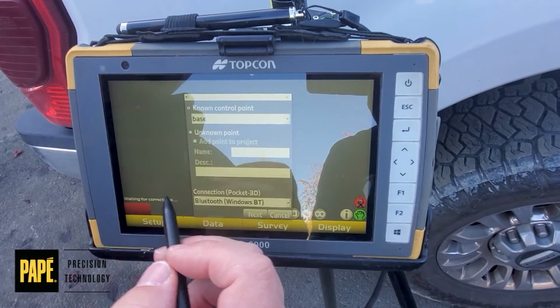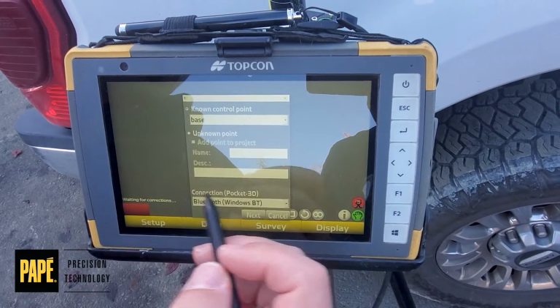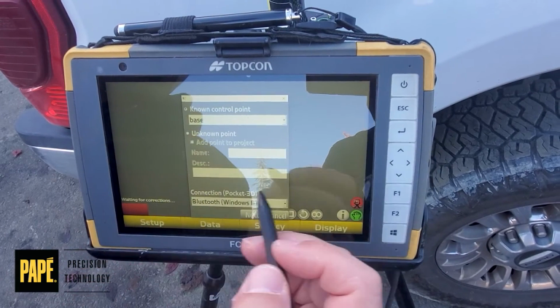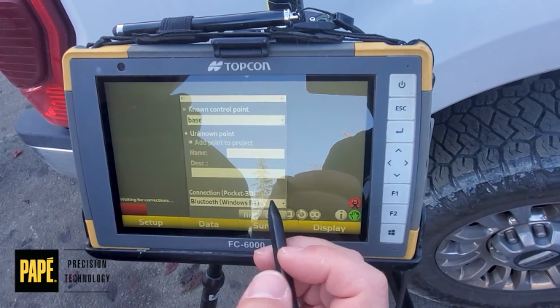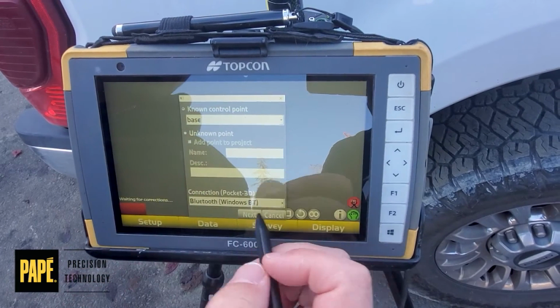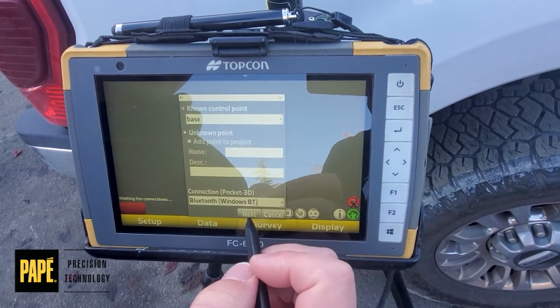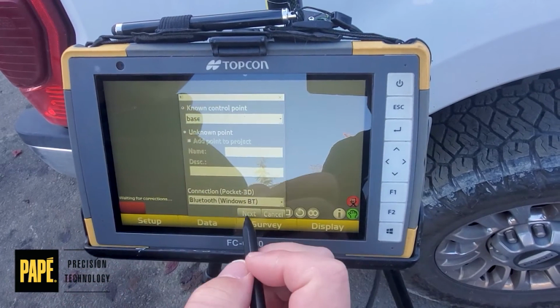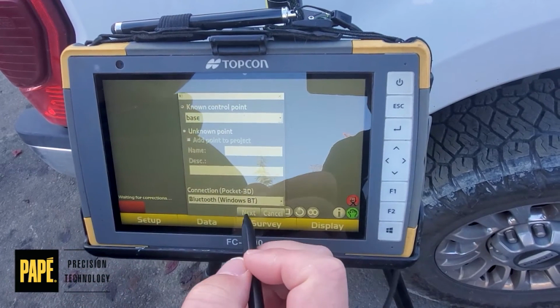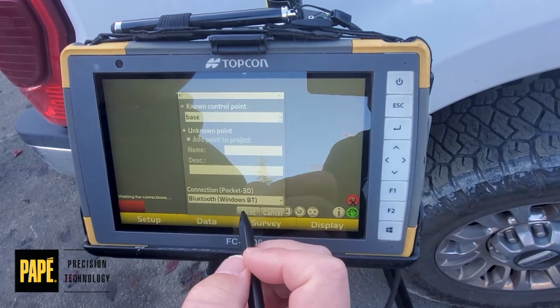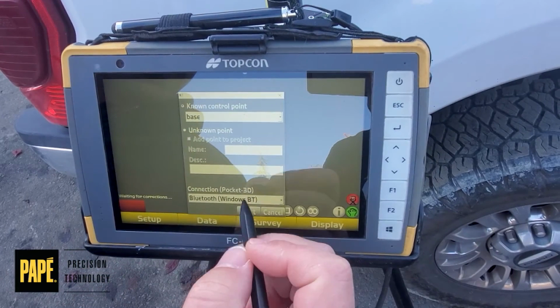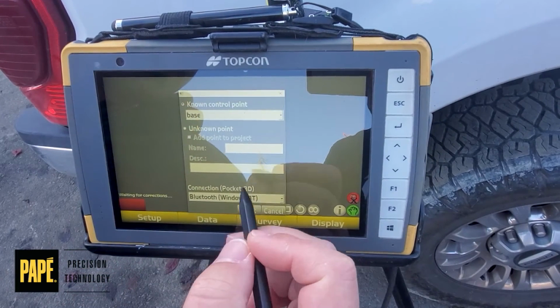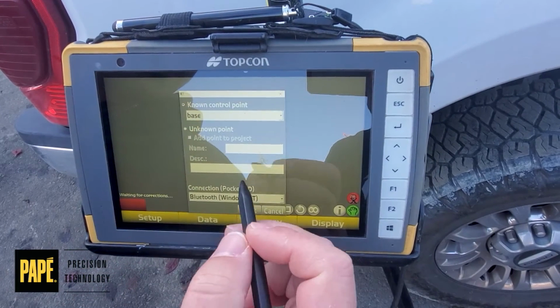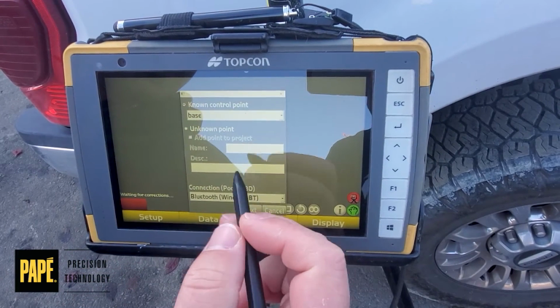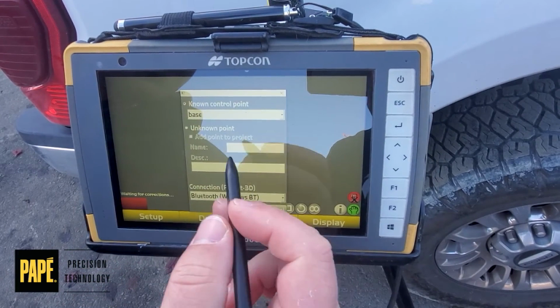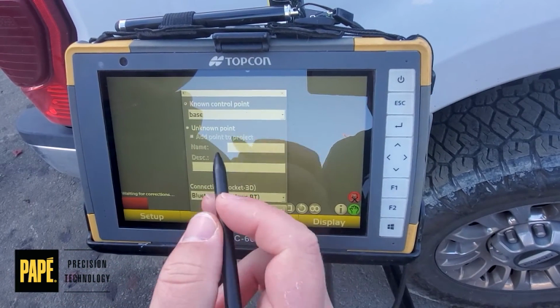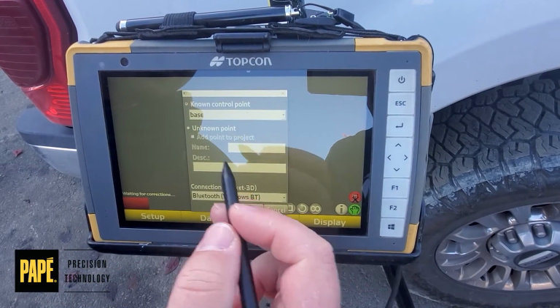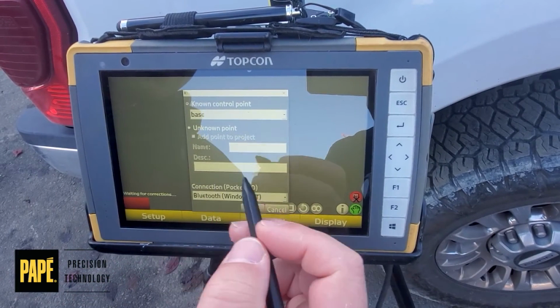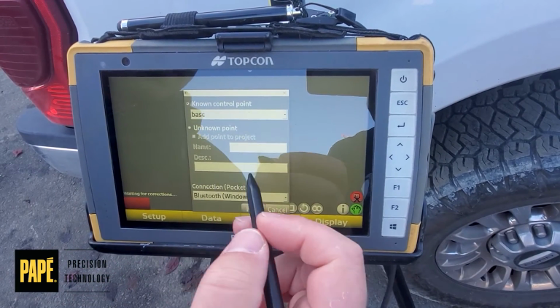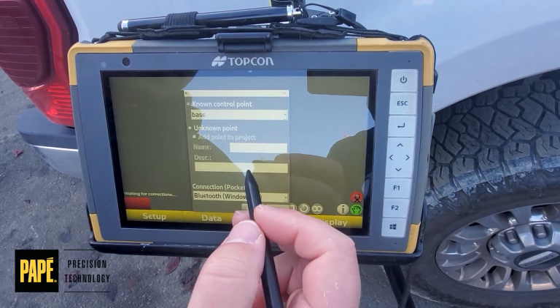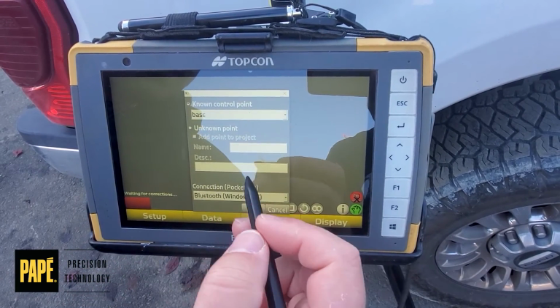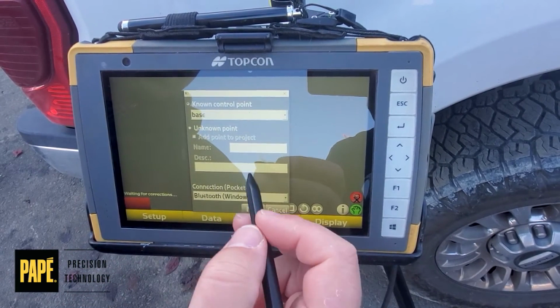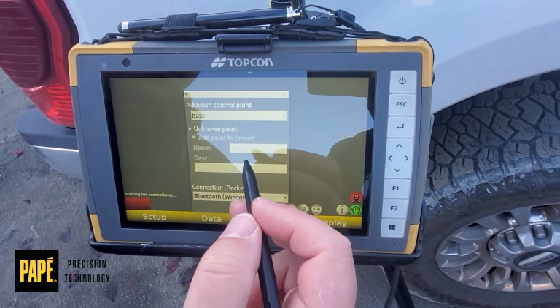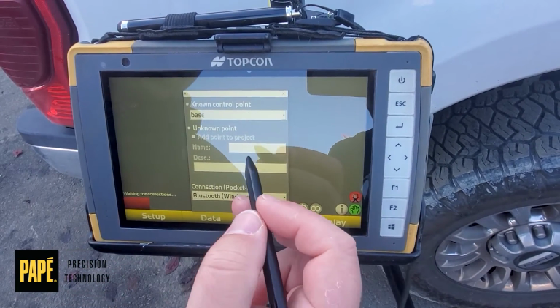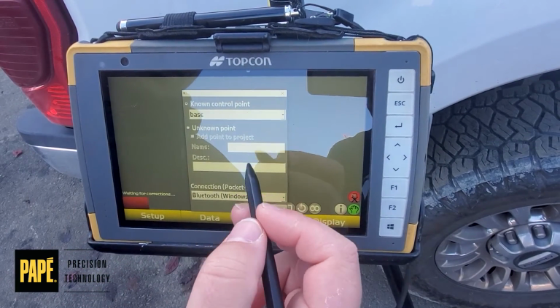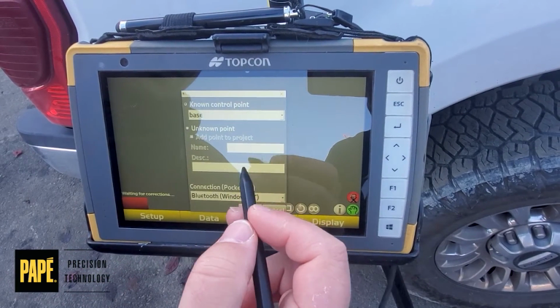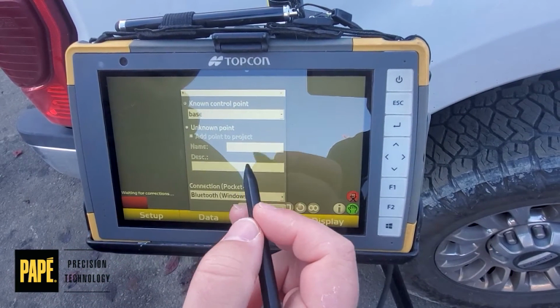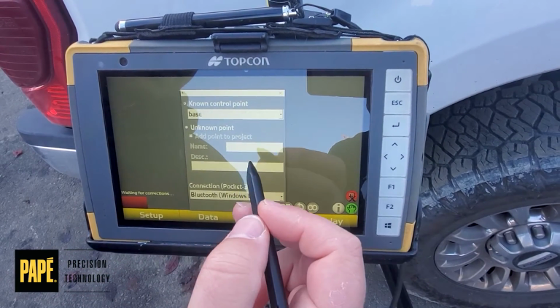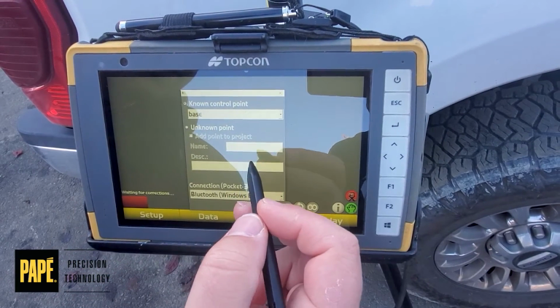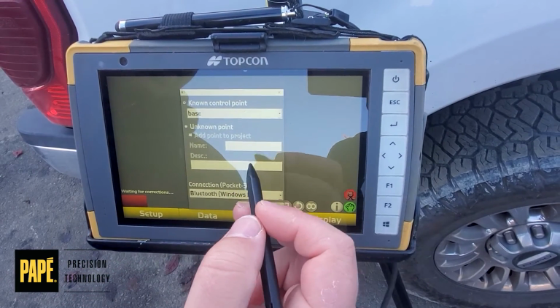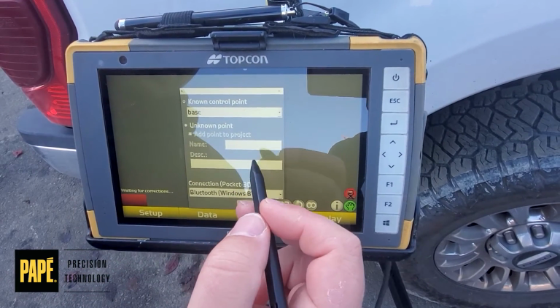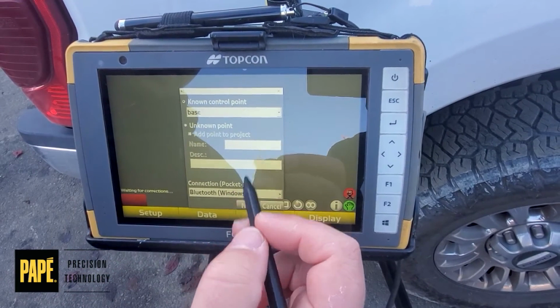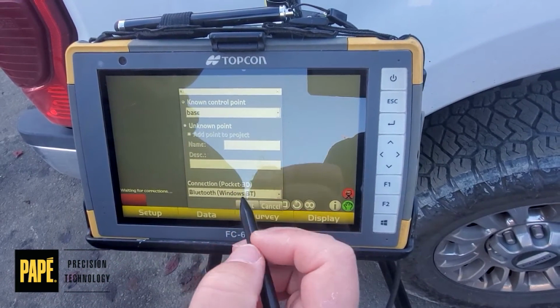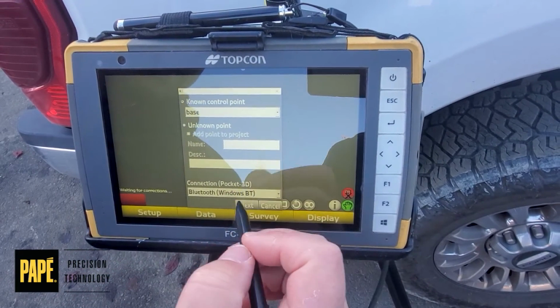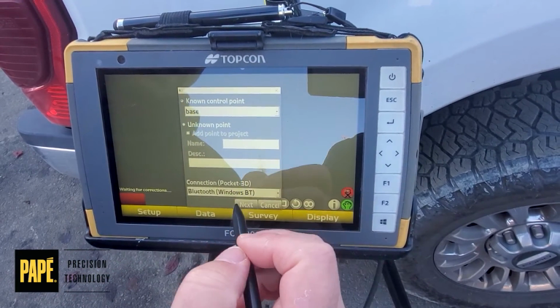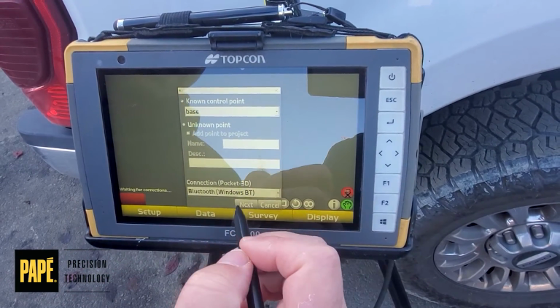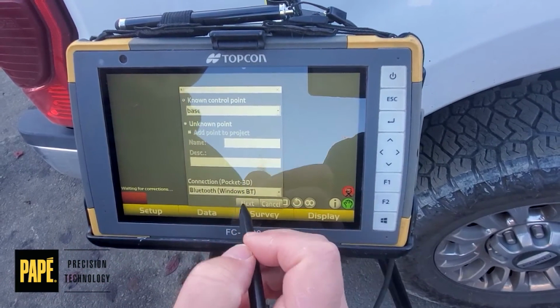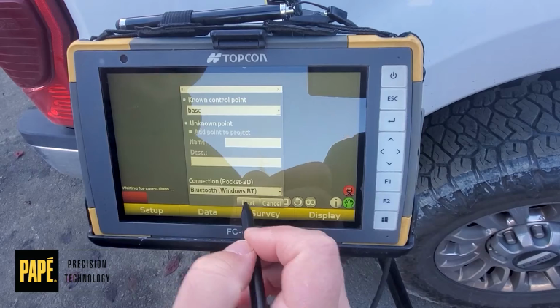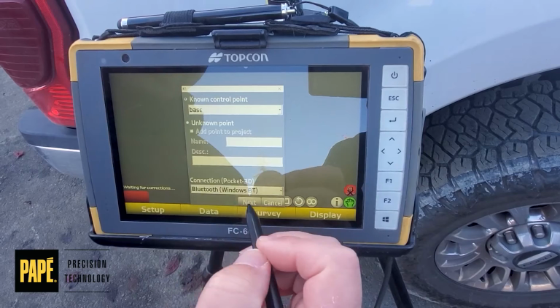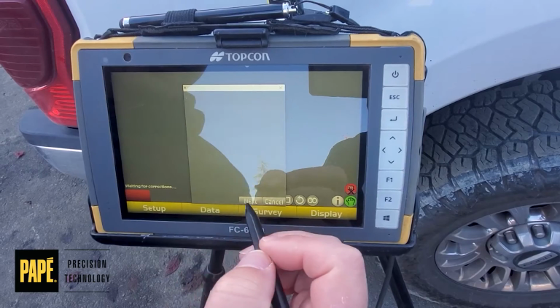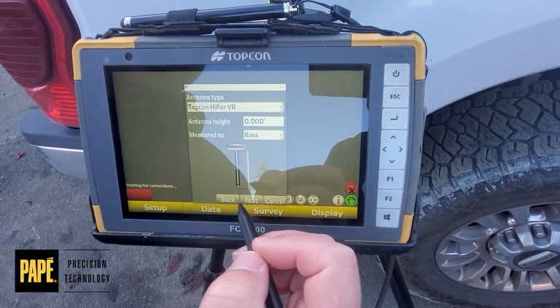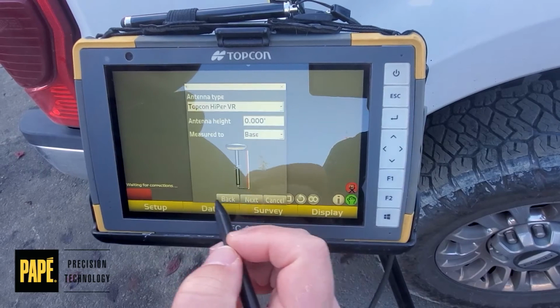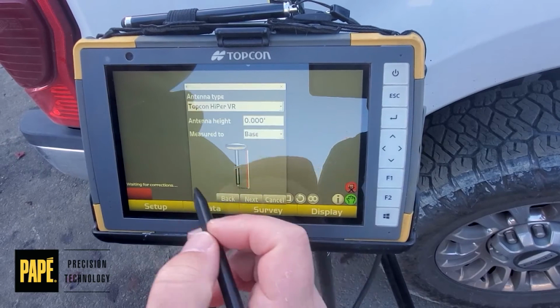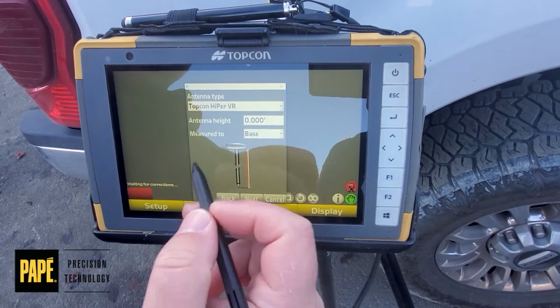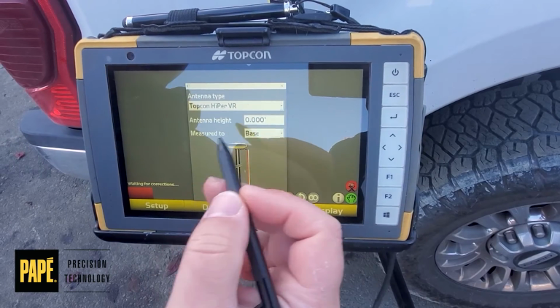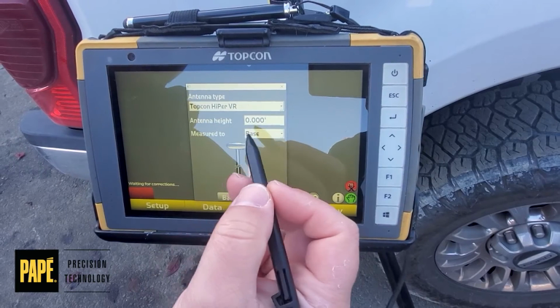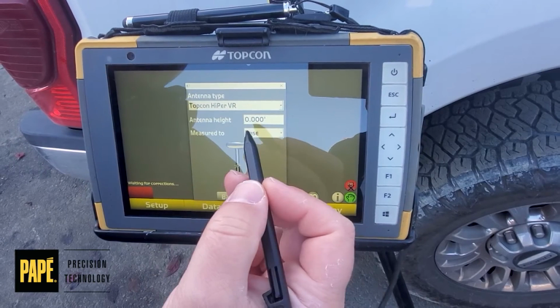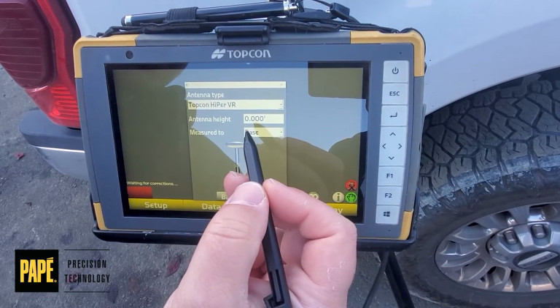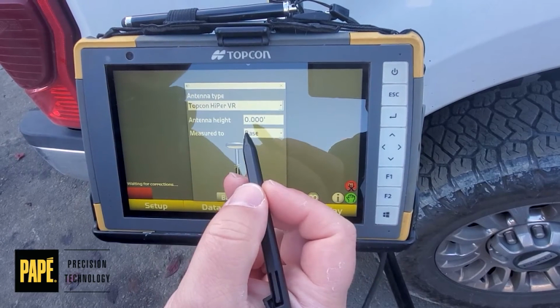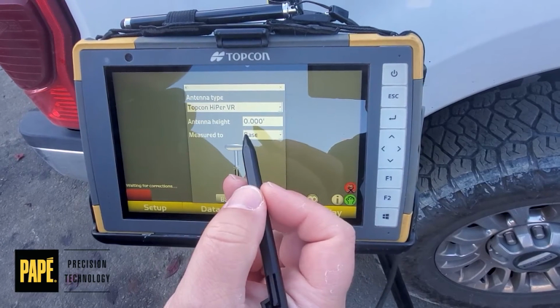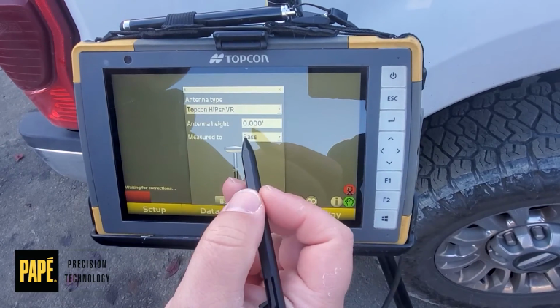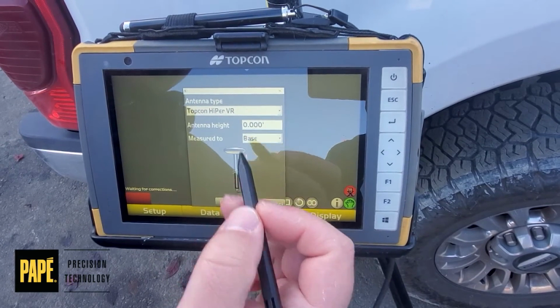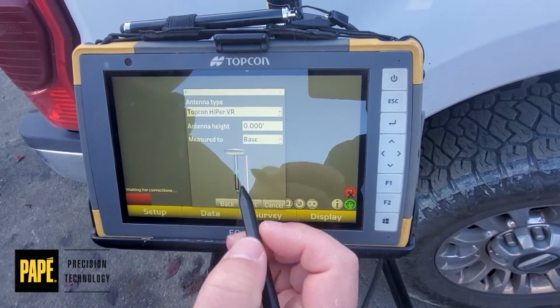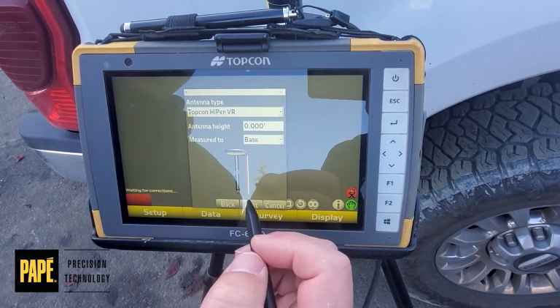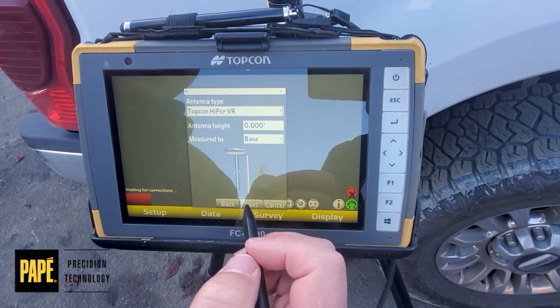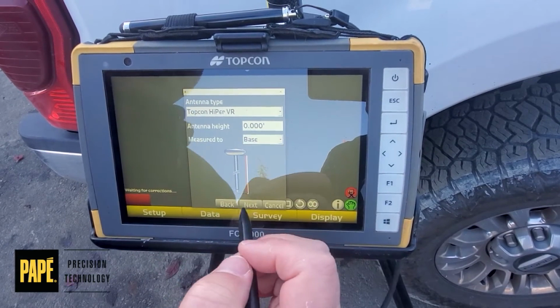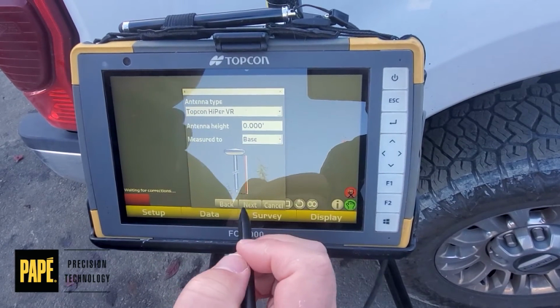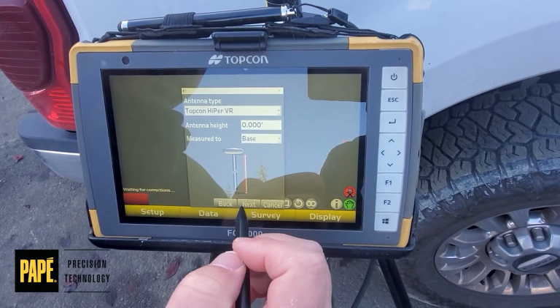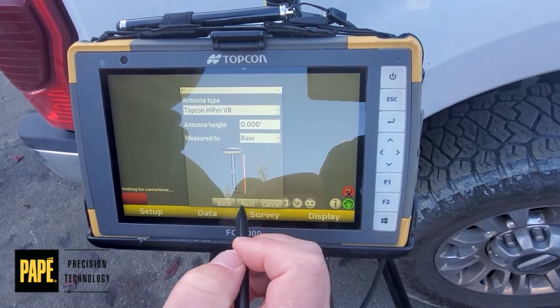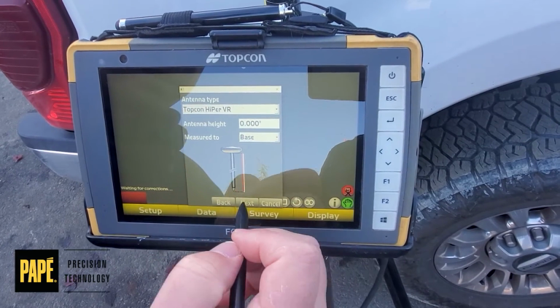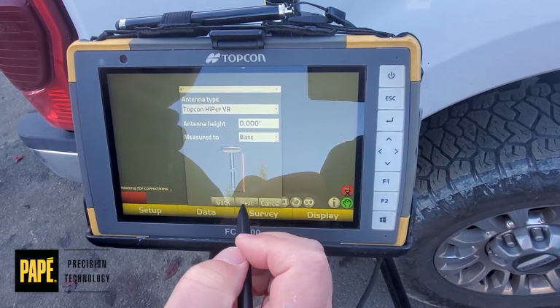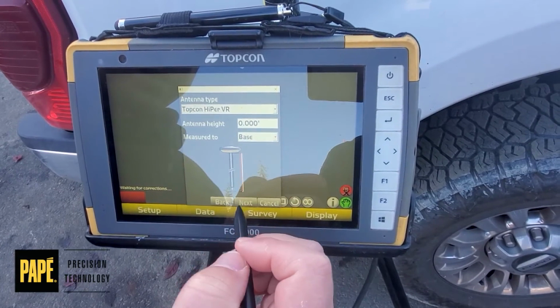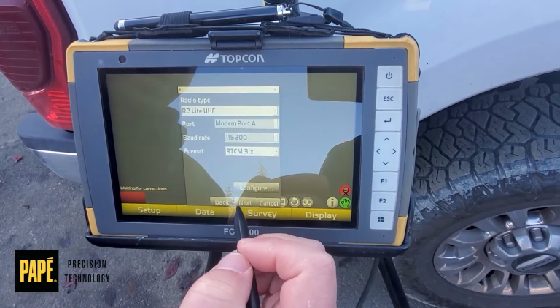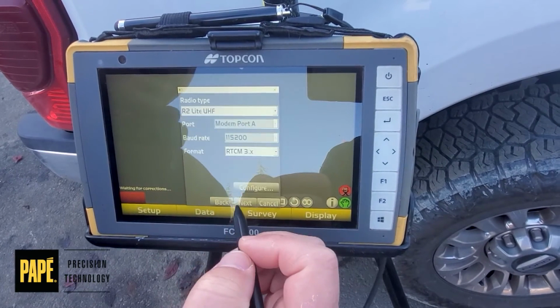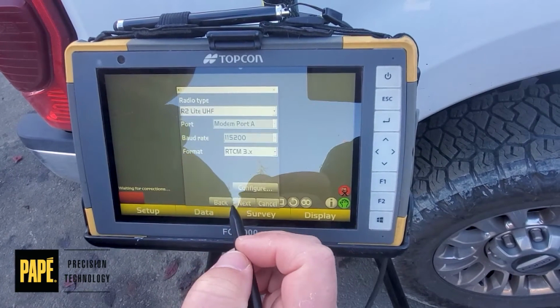We want to verify our settings. So if you're launching on a fixed pull, select Base, make sure our heights are okay, and hit Next.